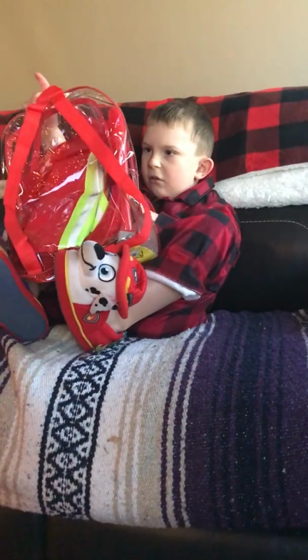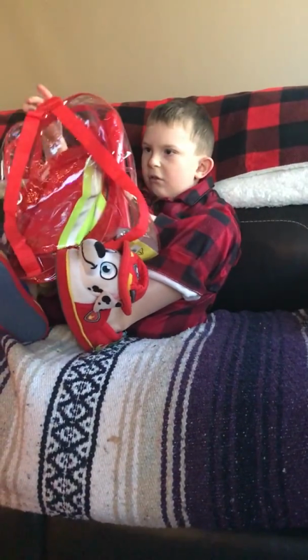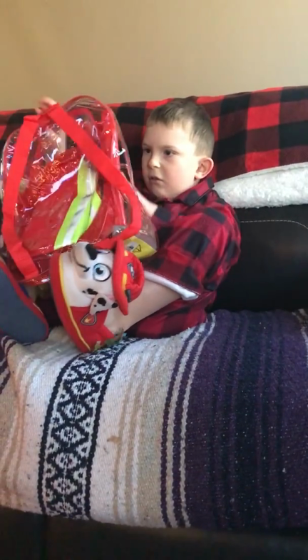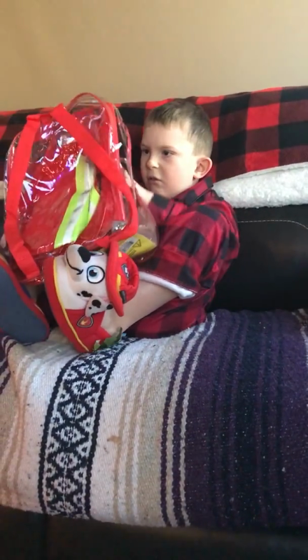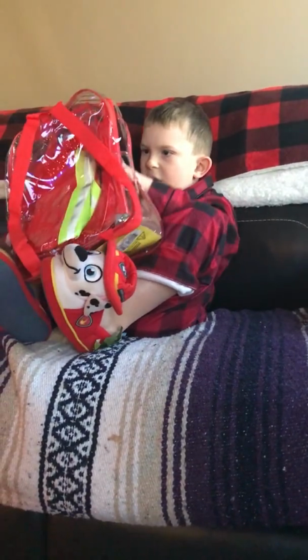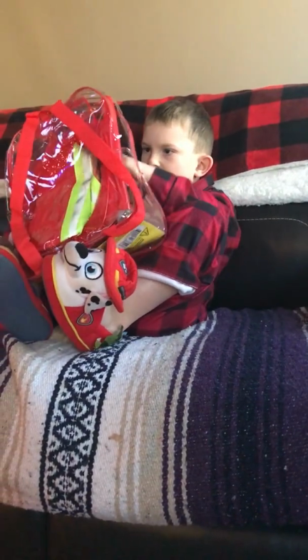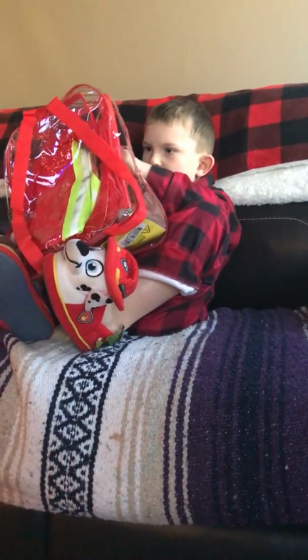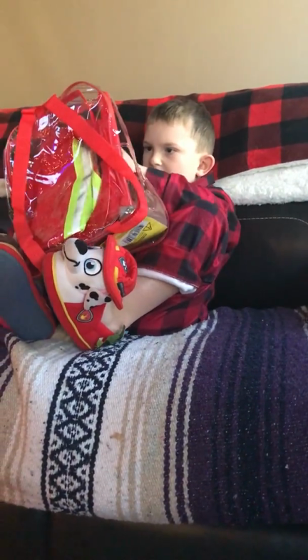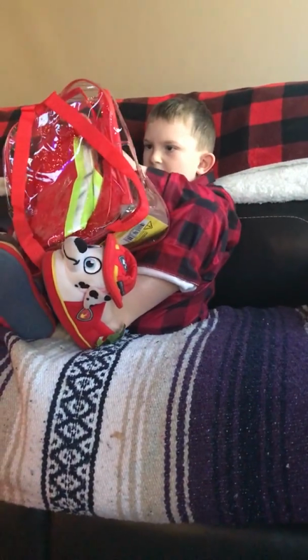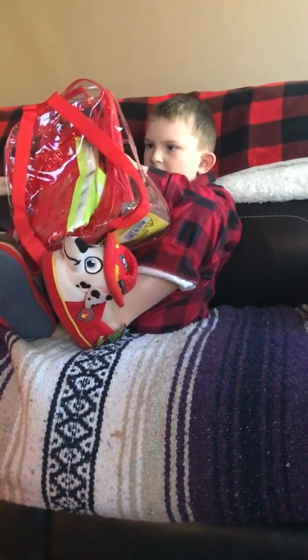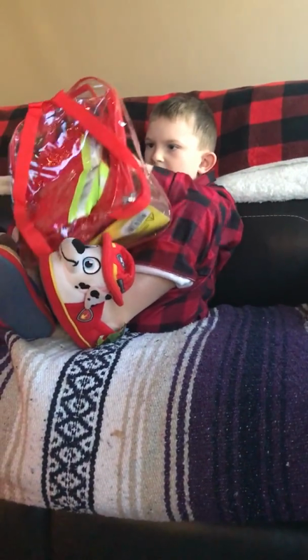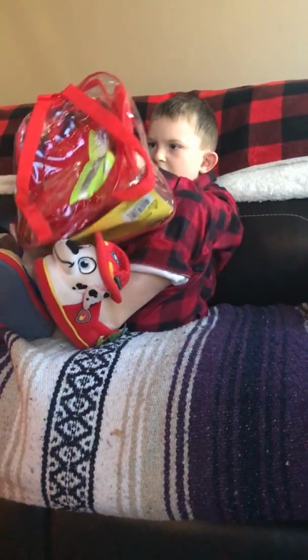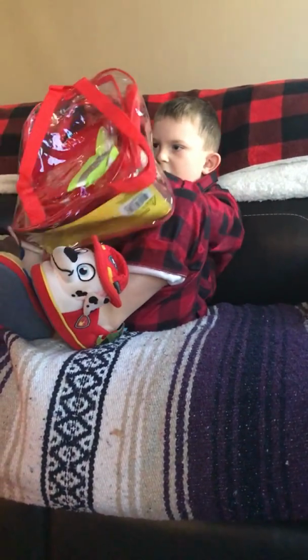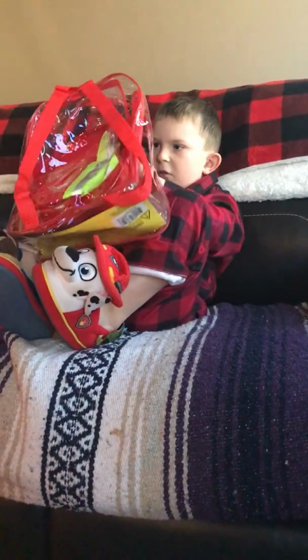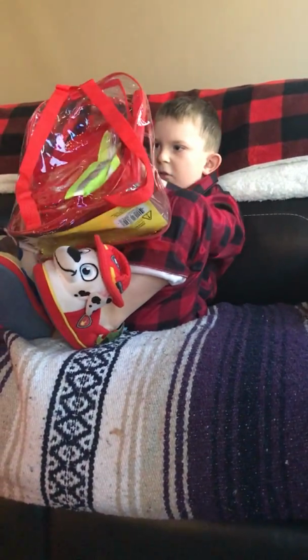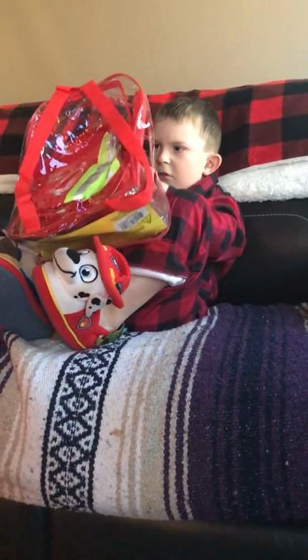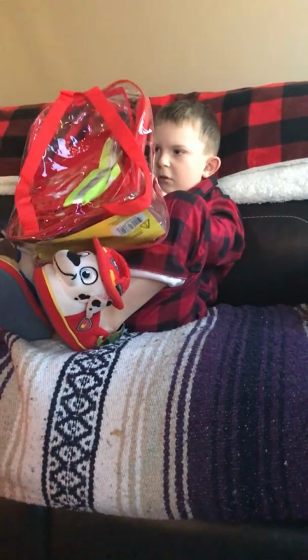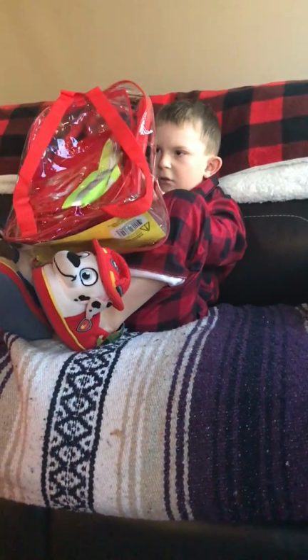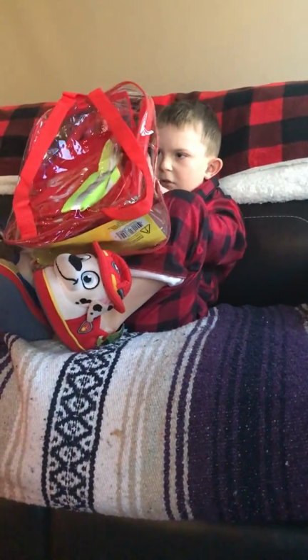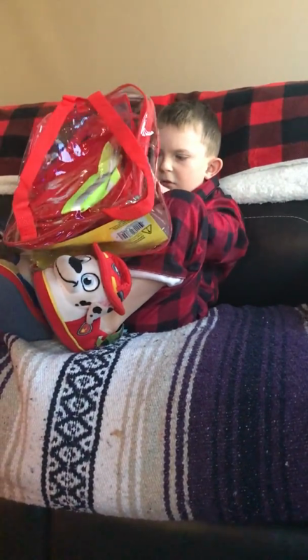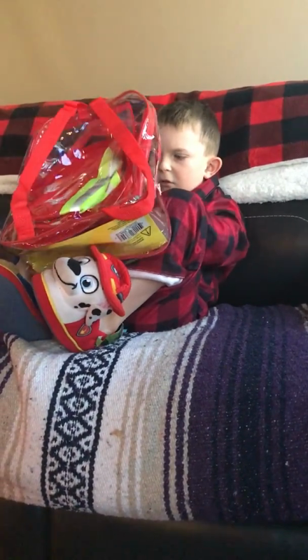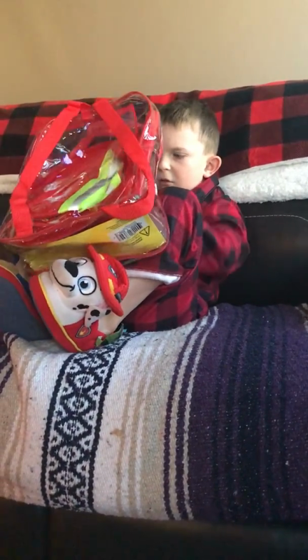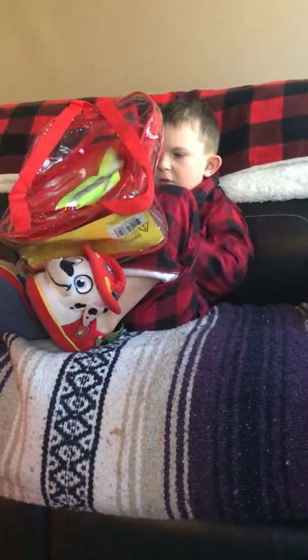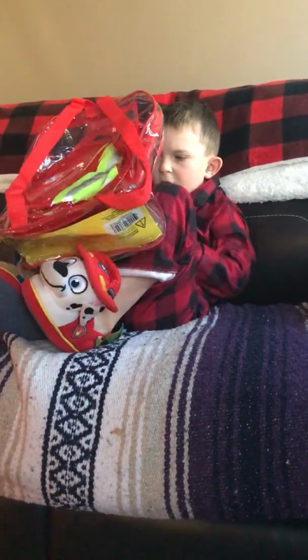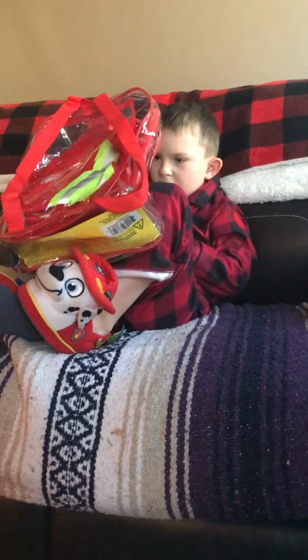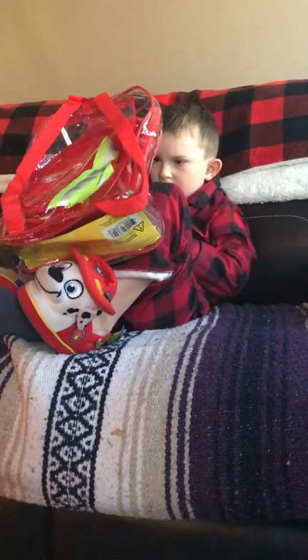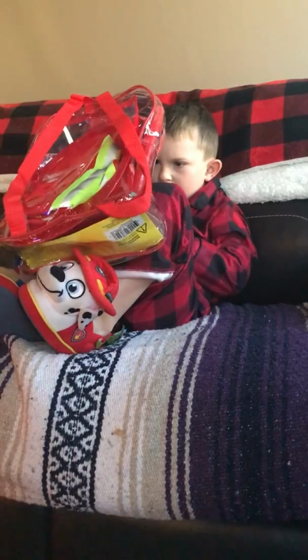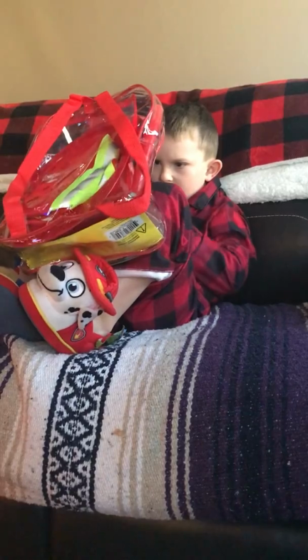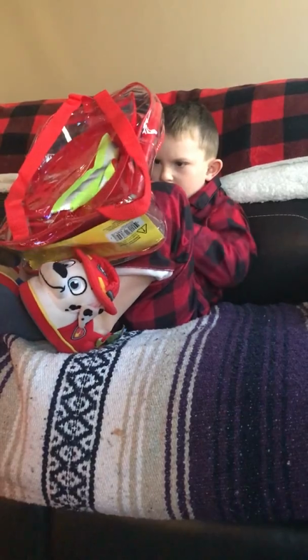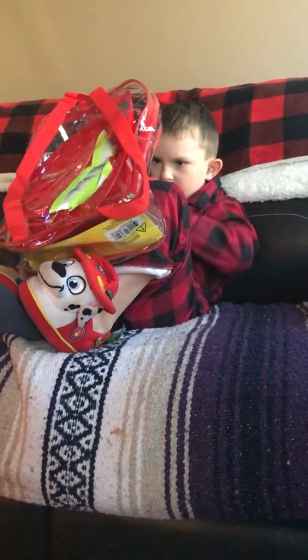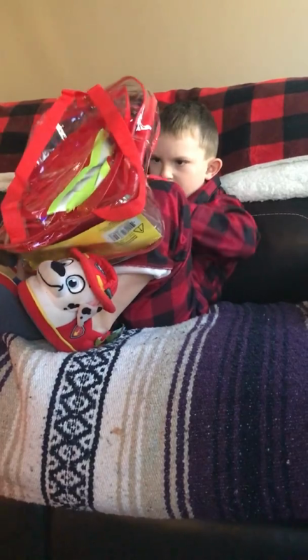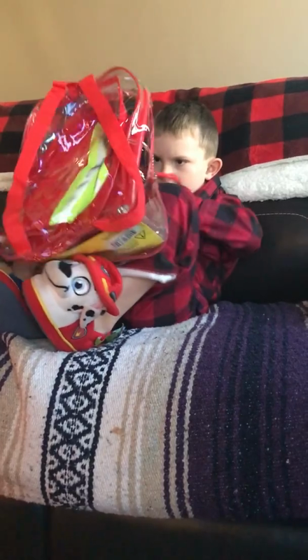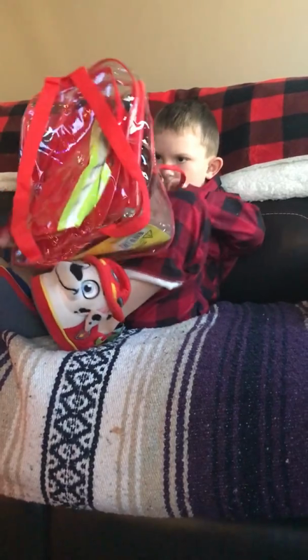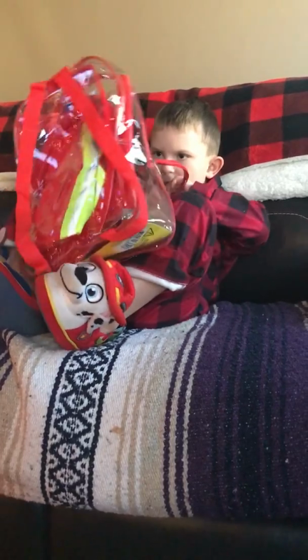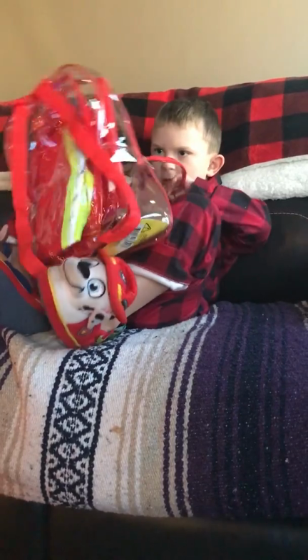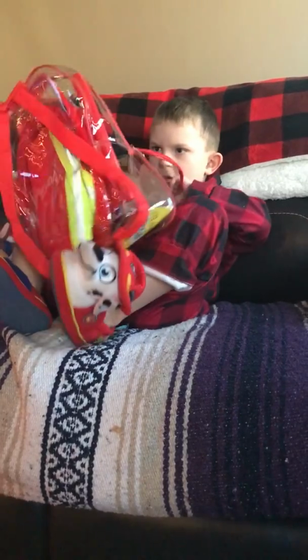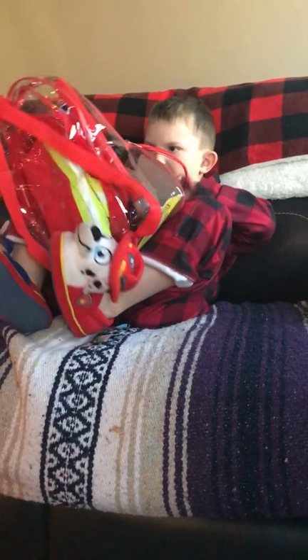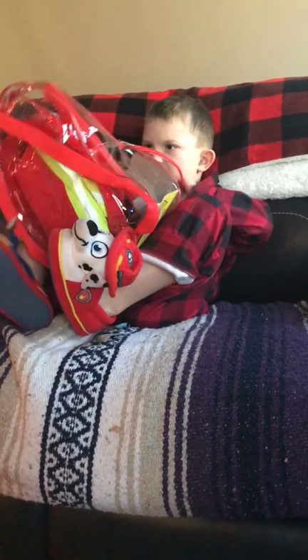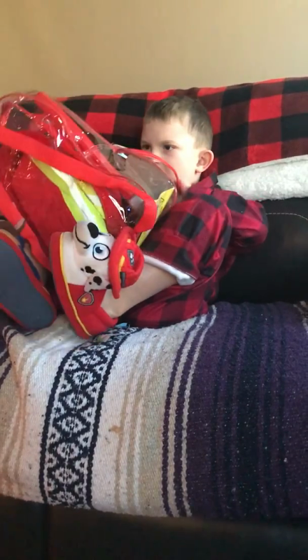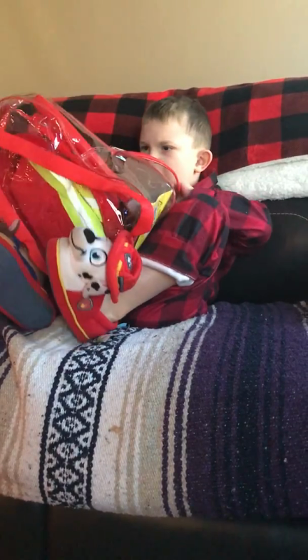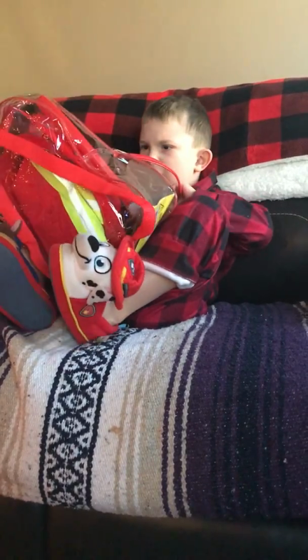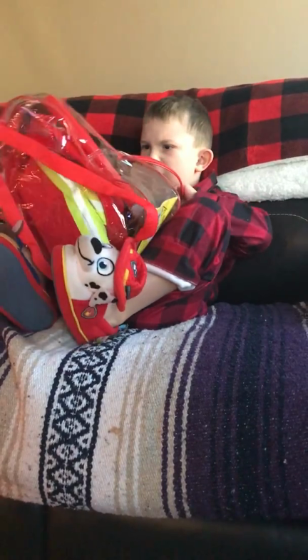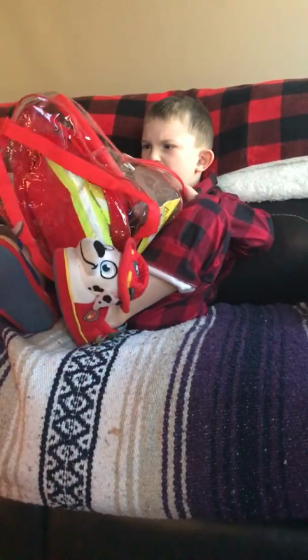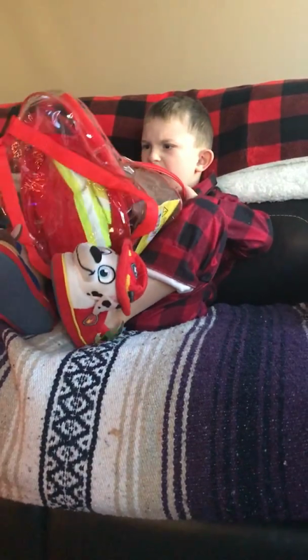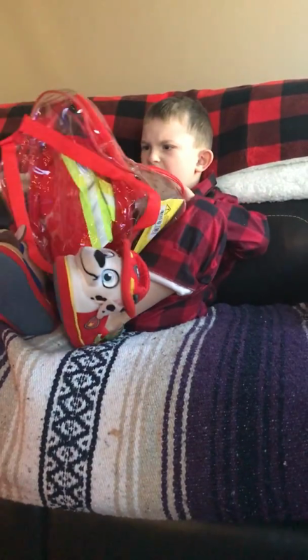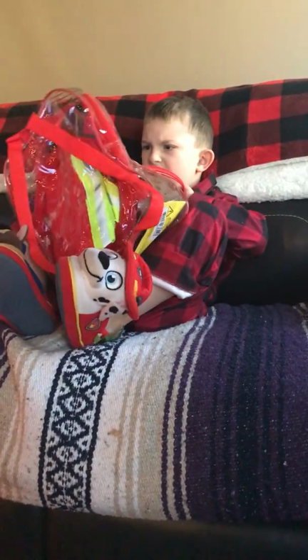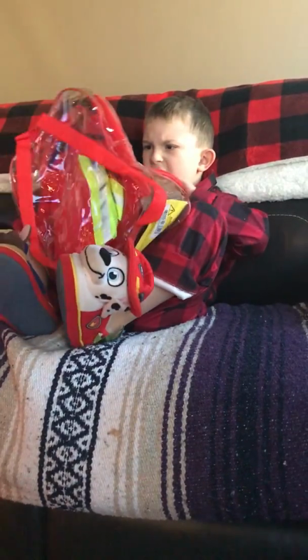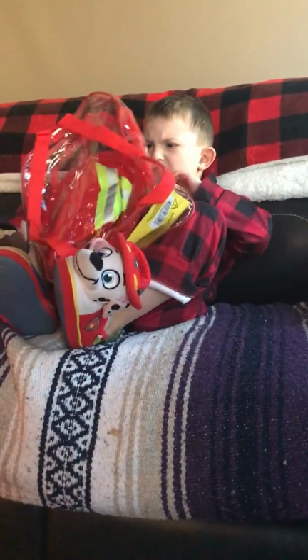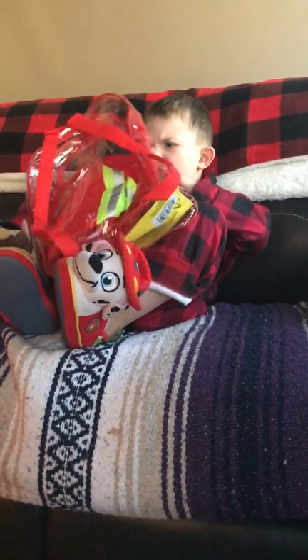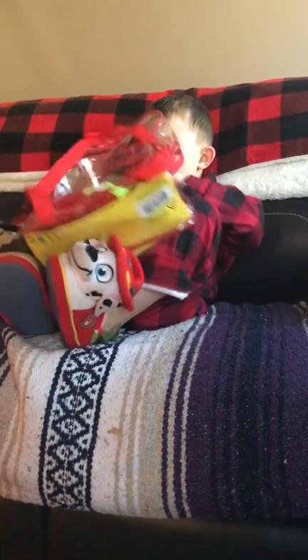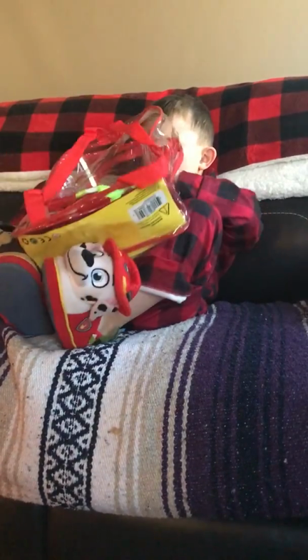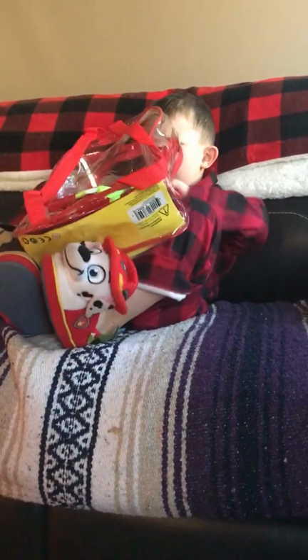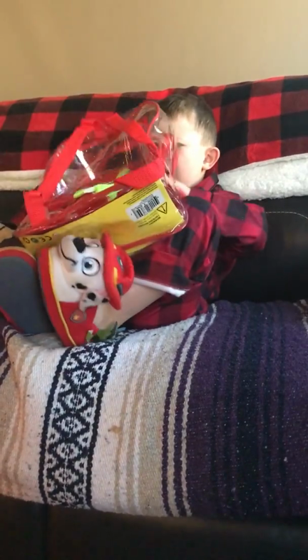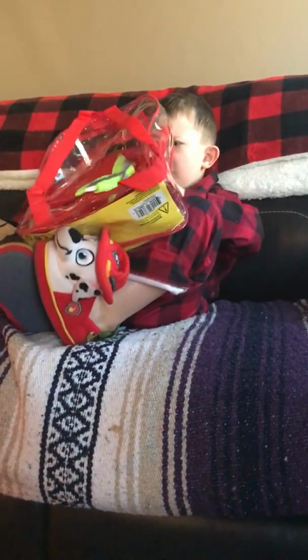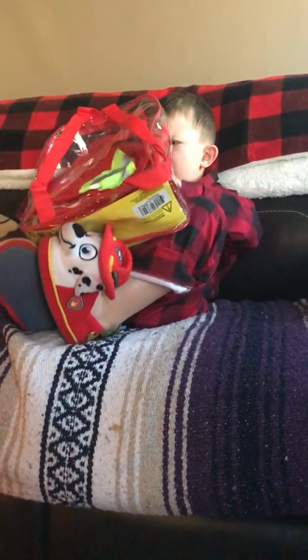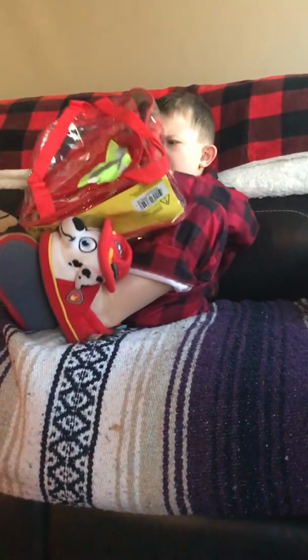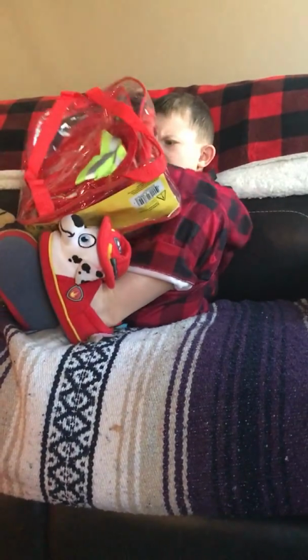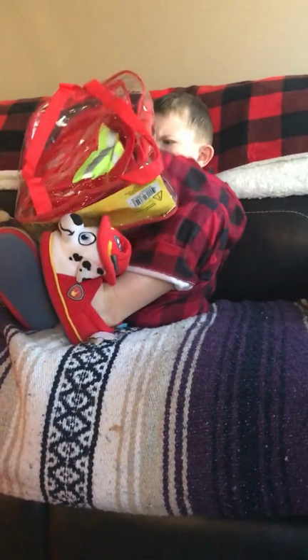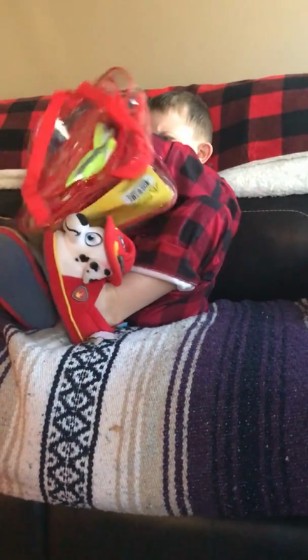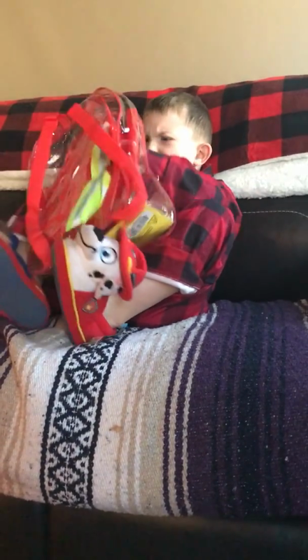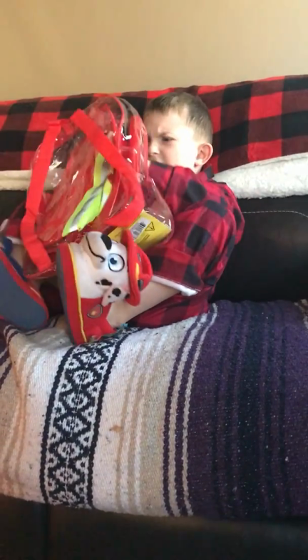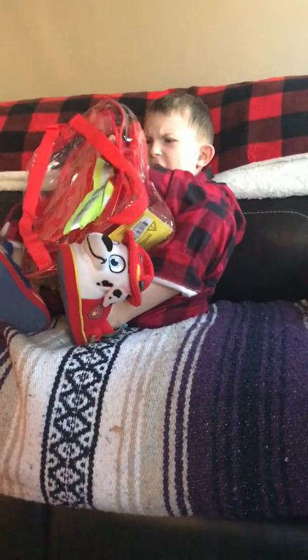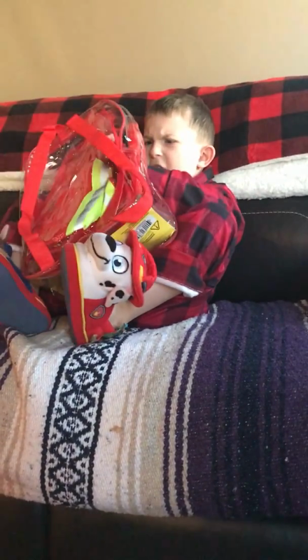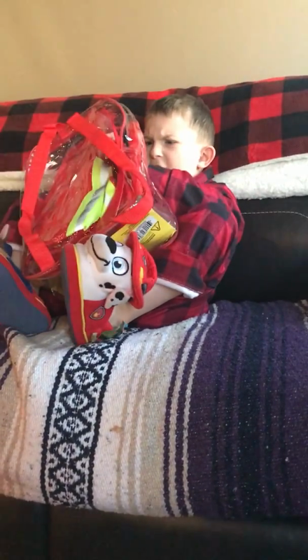Hey, pull that — pull a helmet out! Pull it!